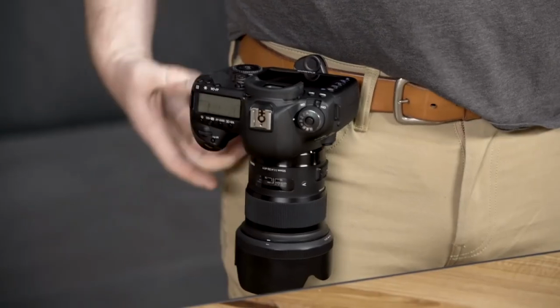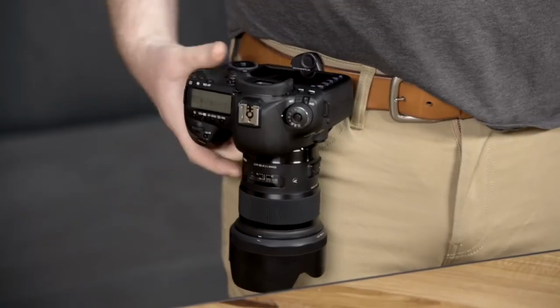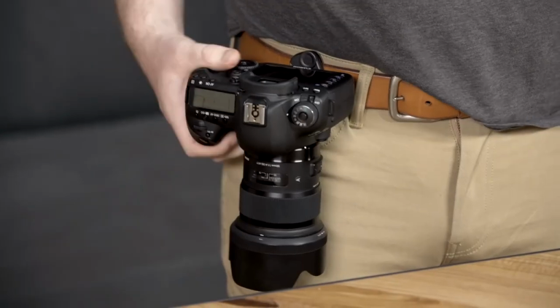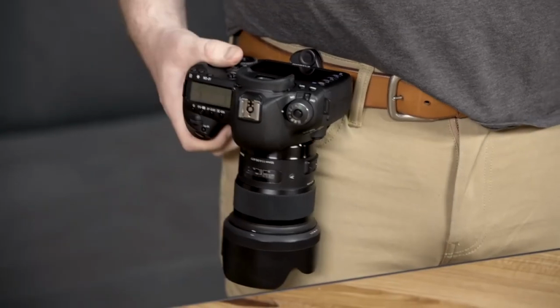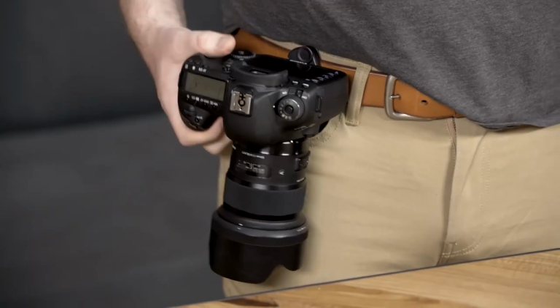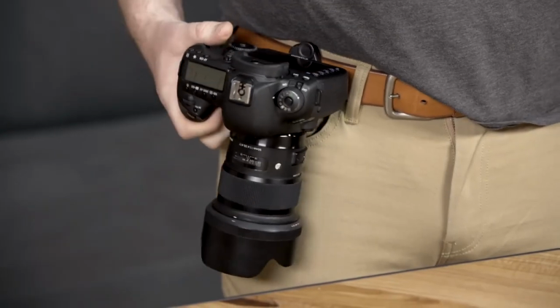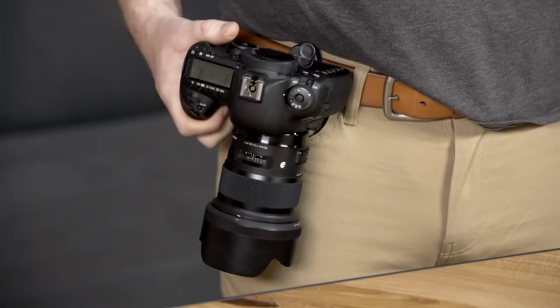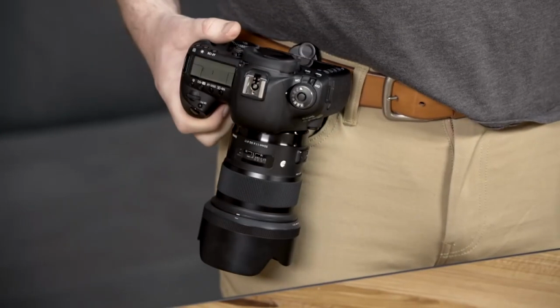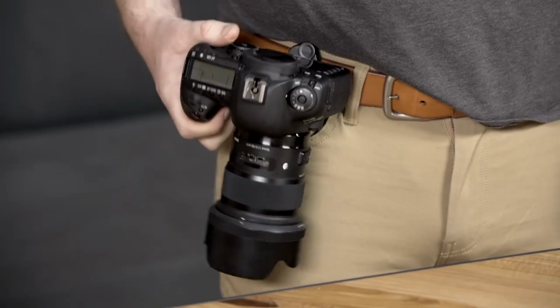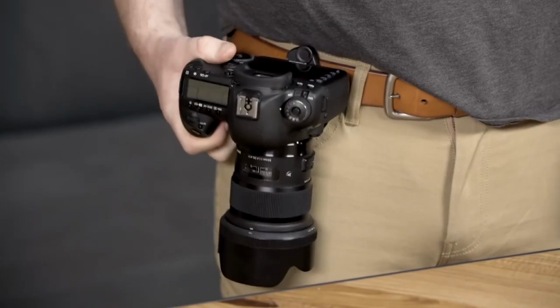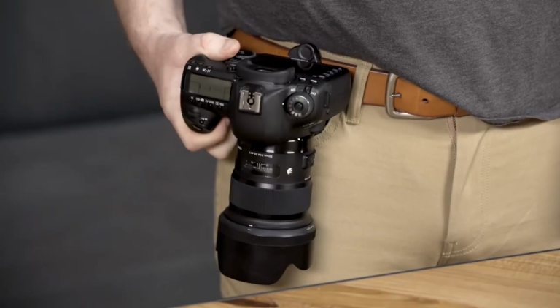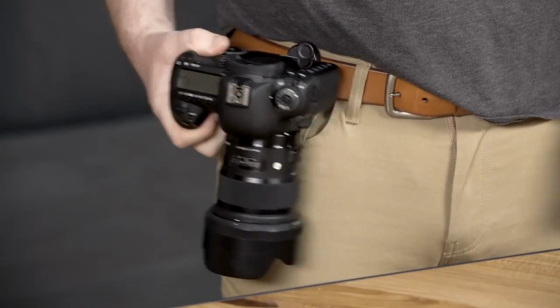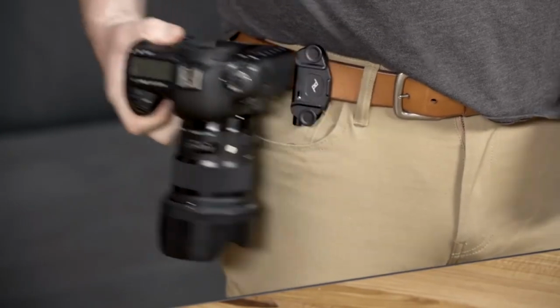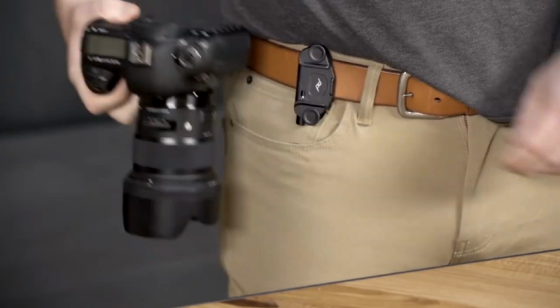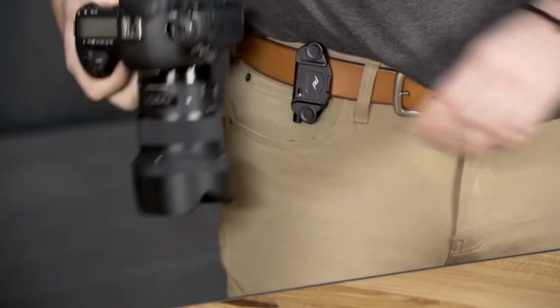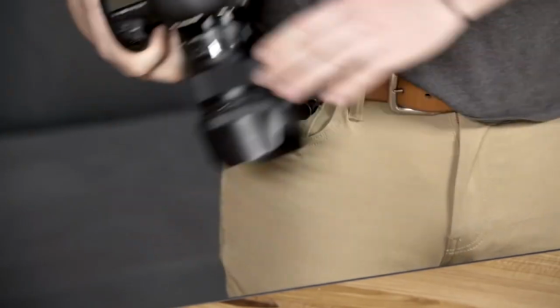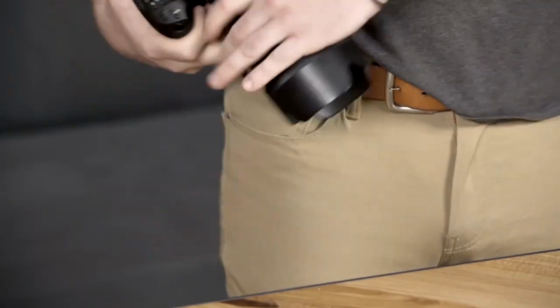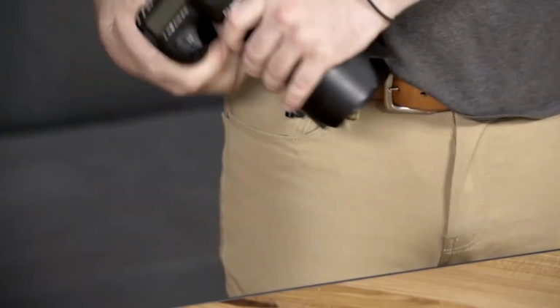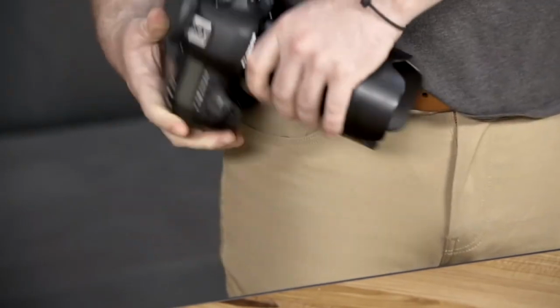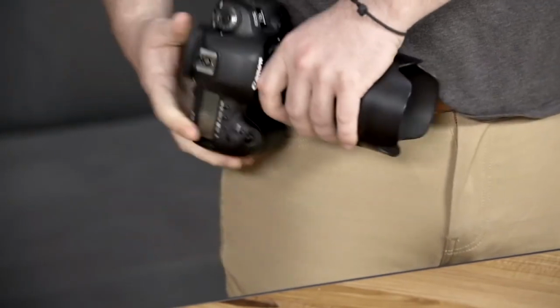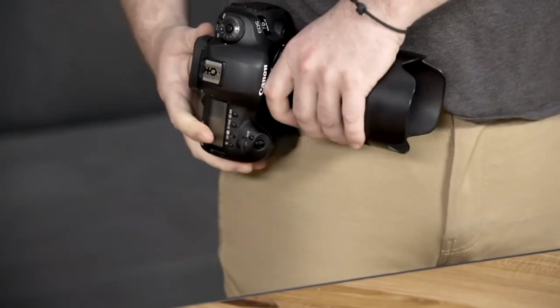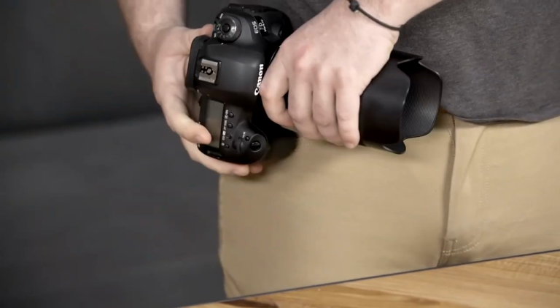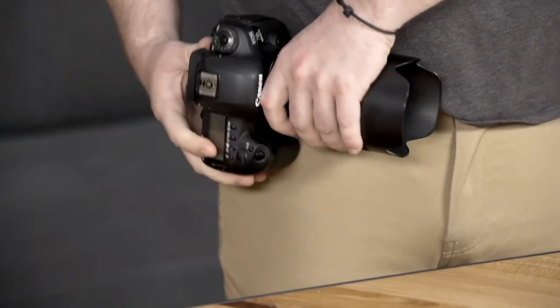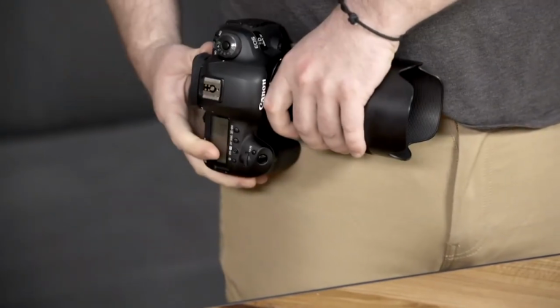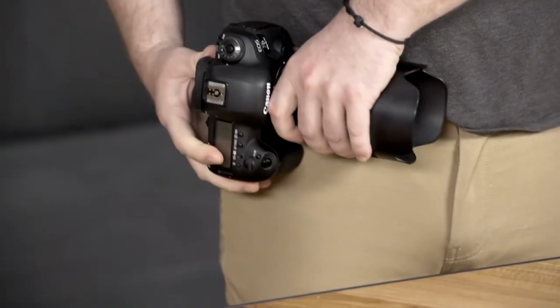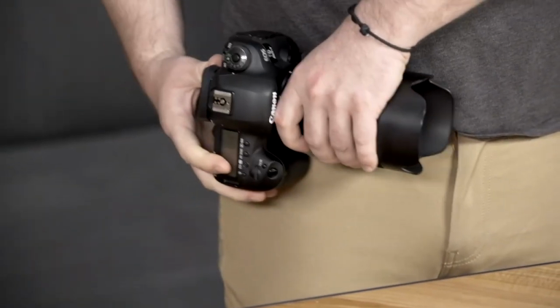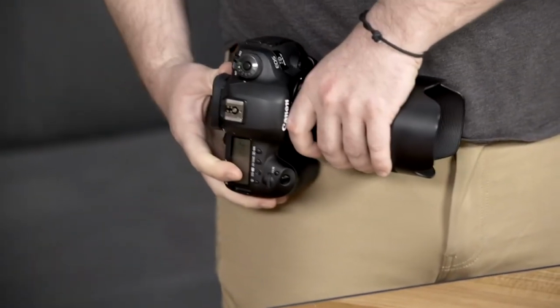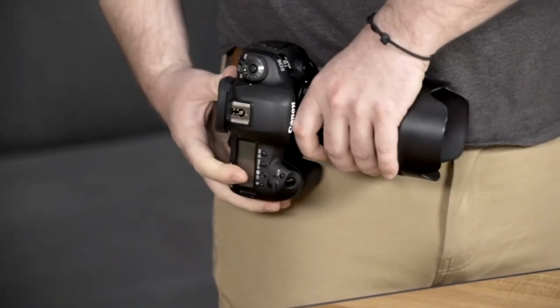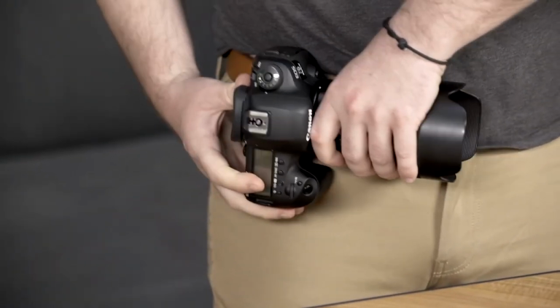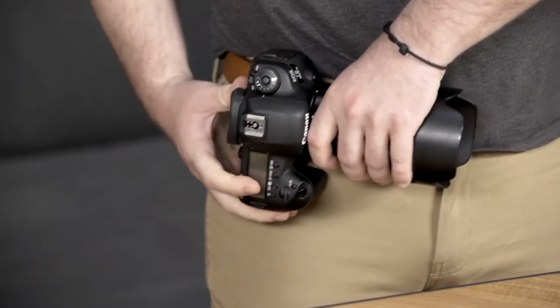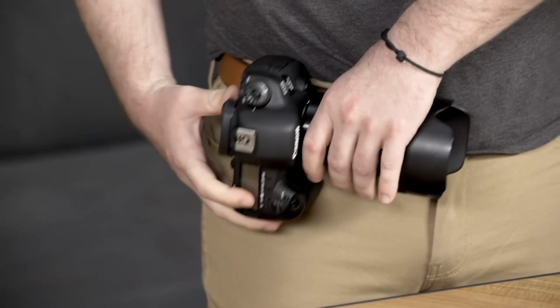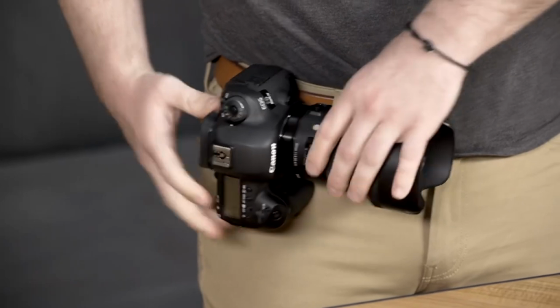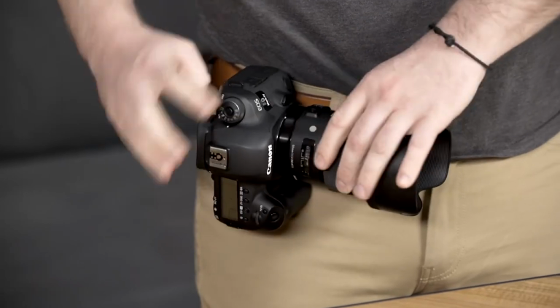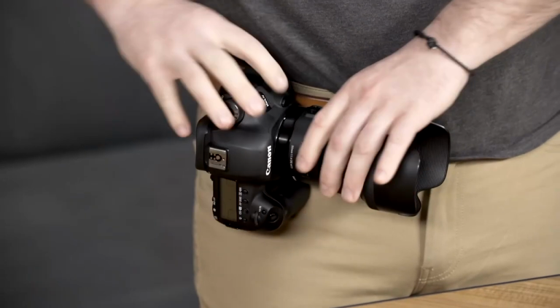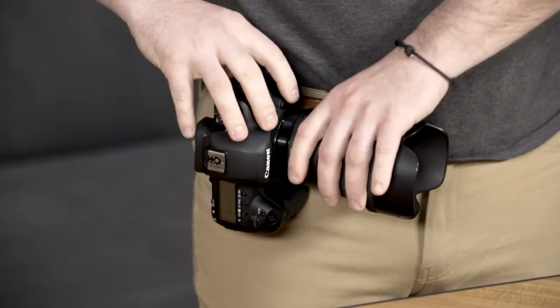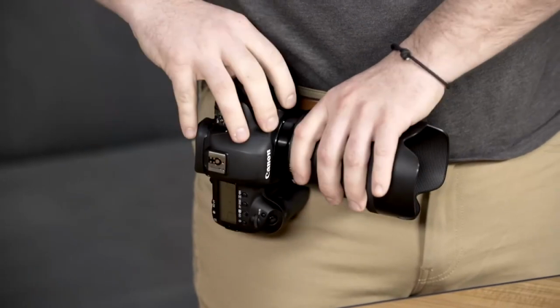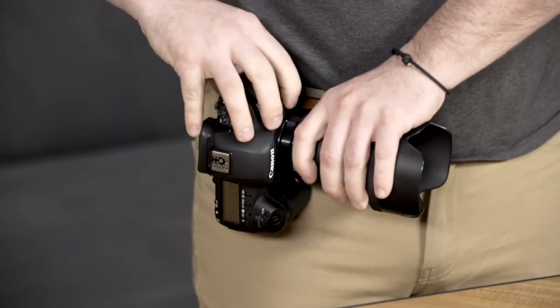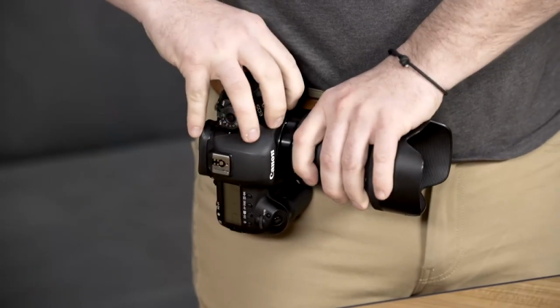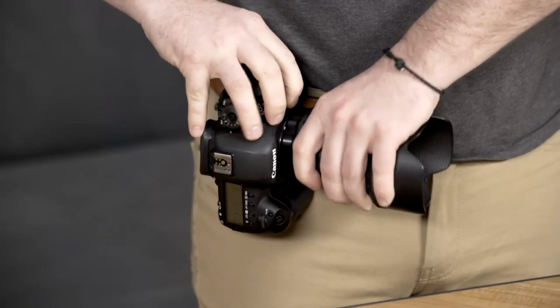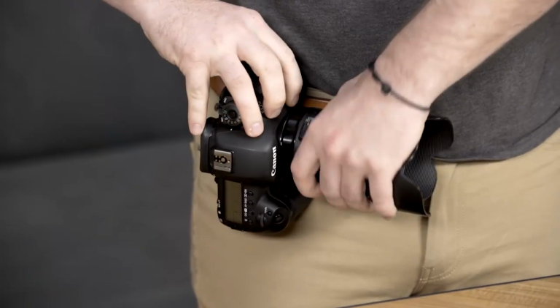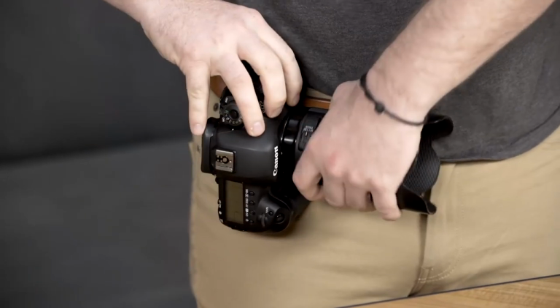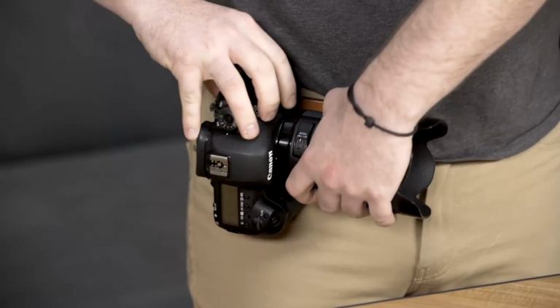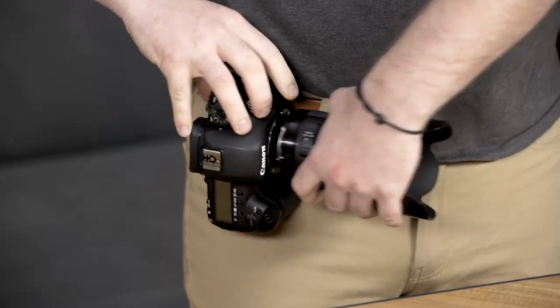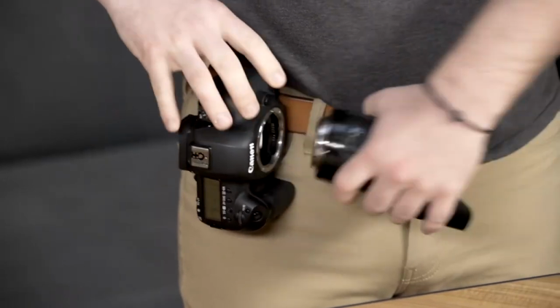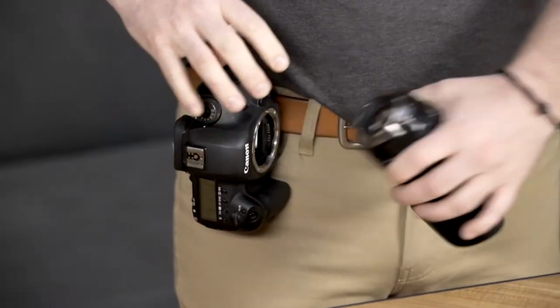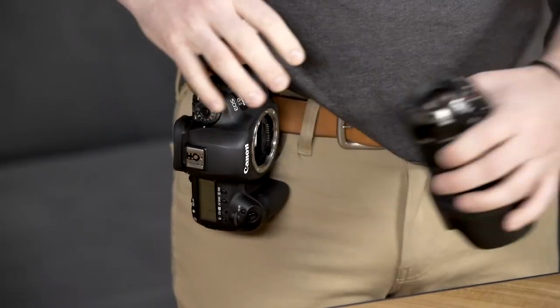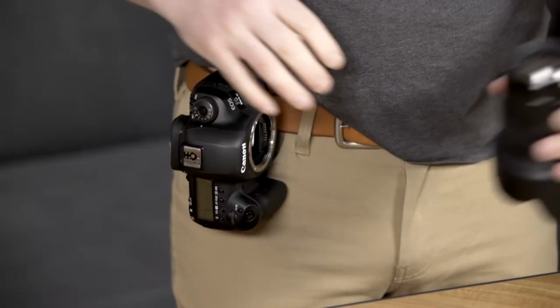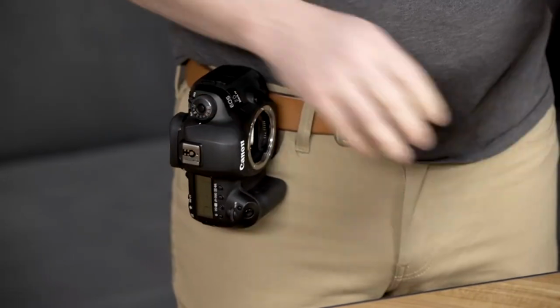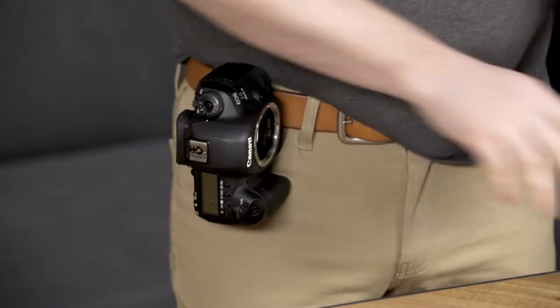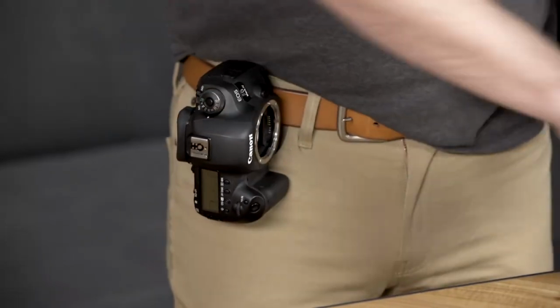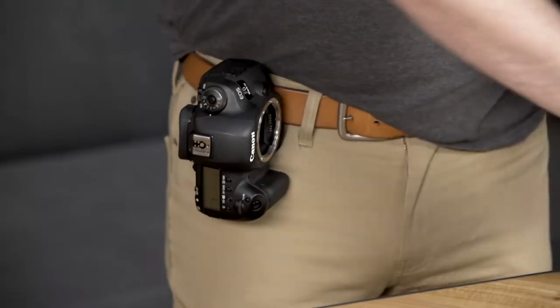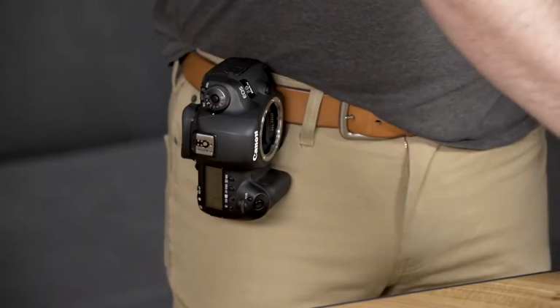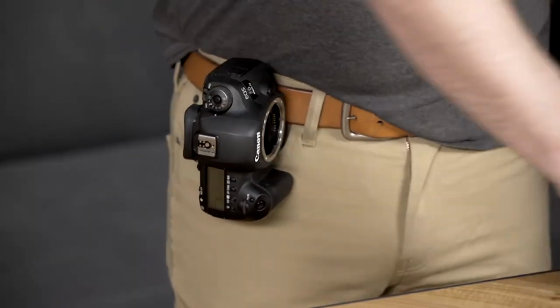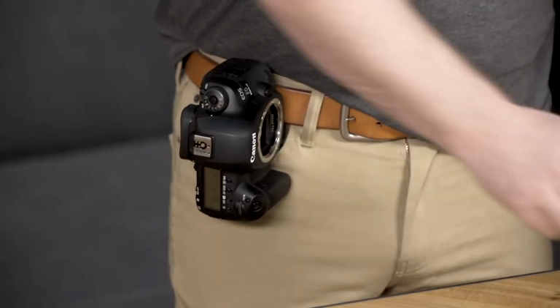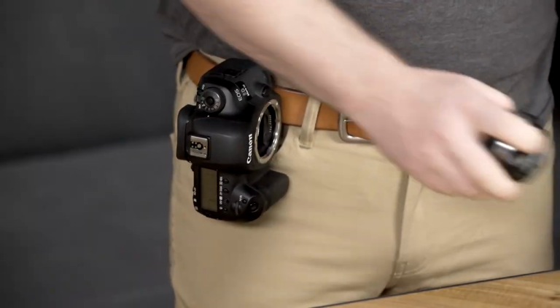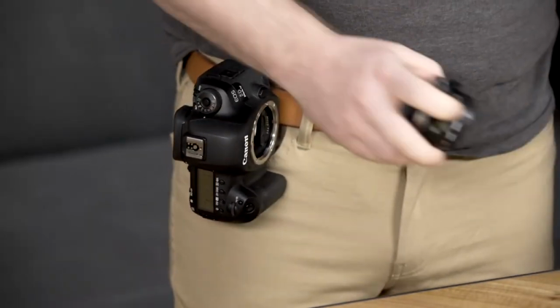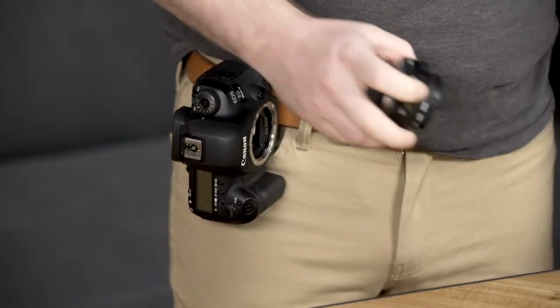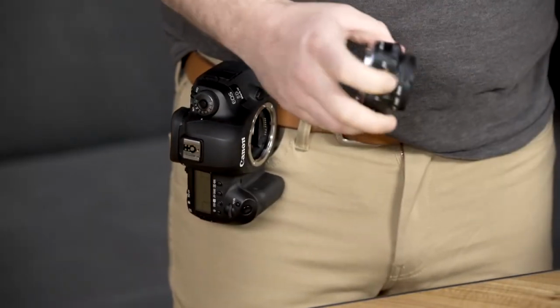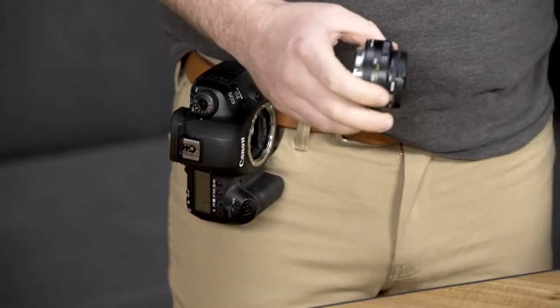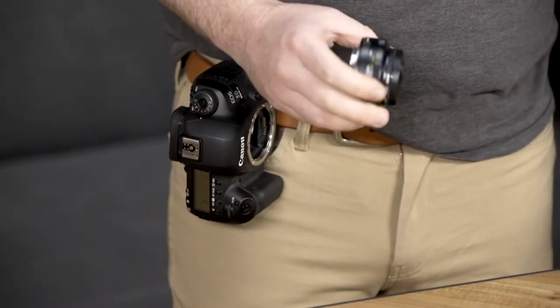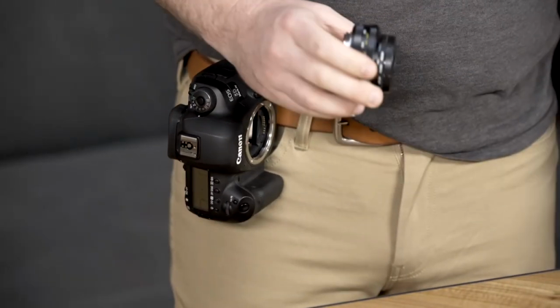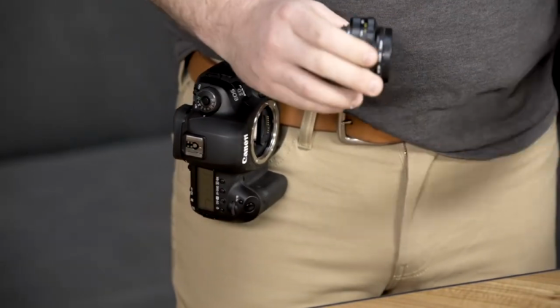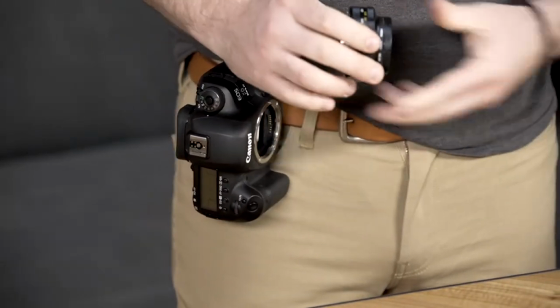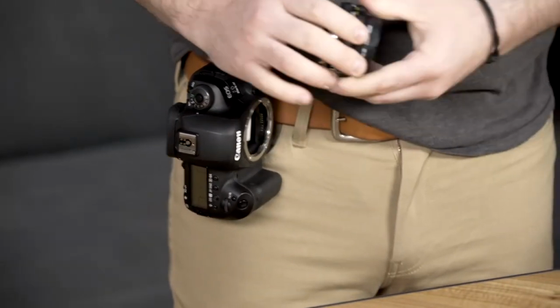With Capture on your belt, it's actually a super stable lens-changing platform. You load the camera body in vertically, and then you swap out your lens.